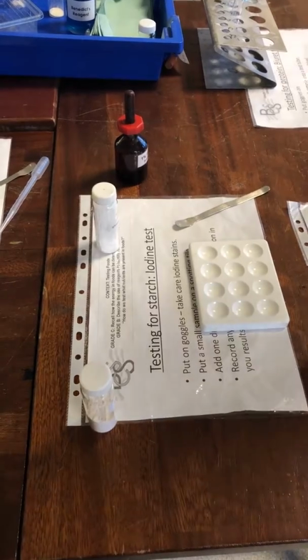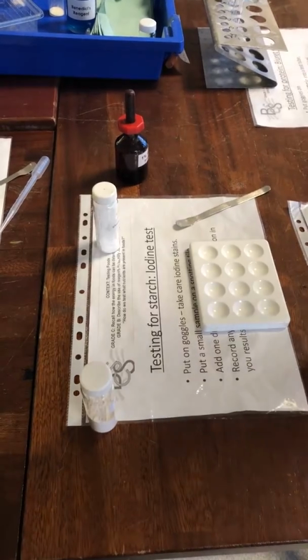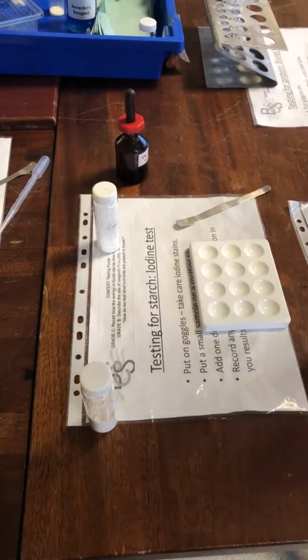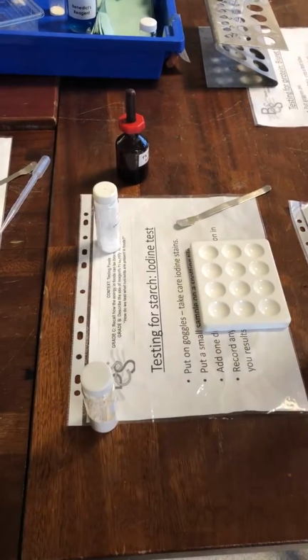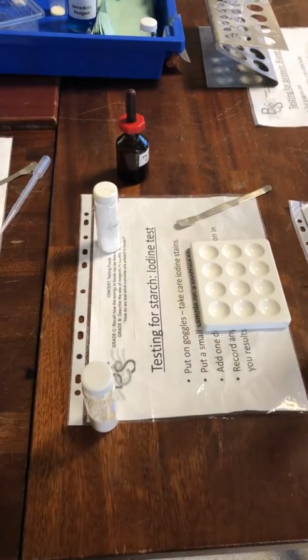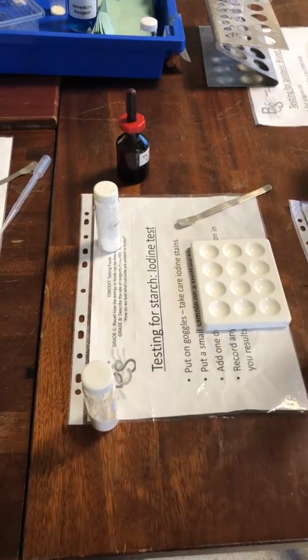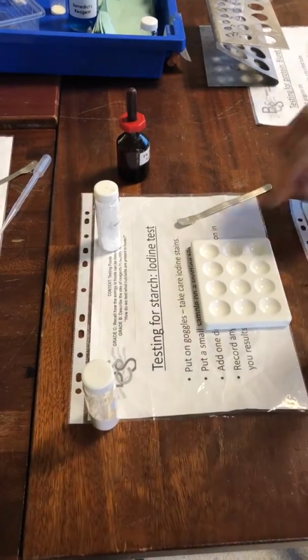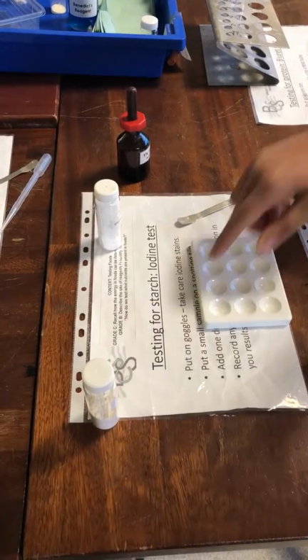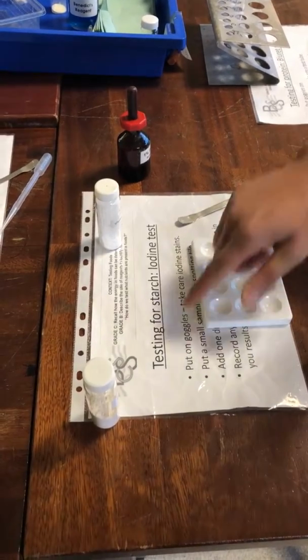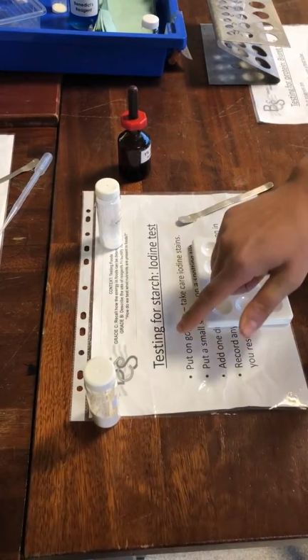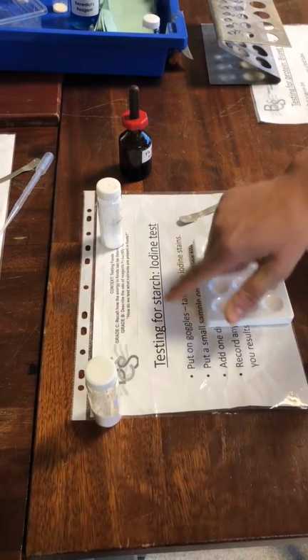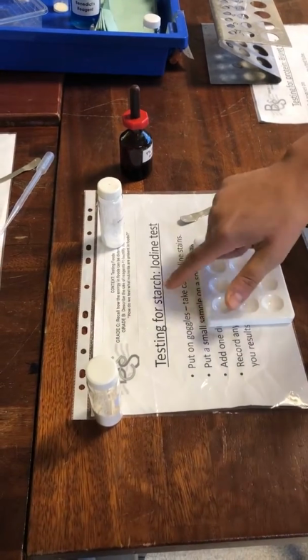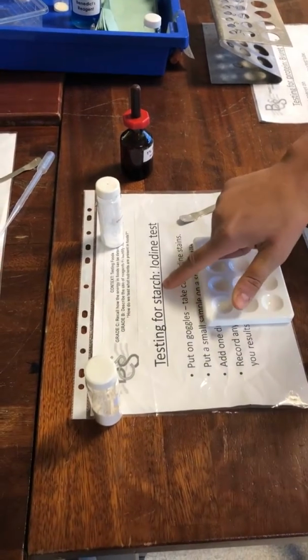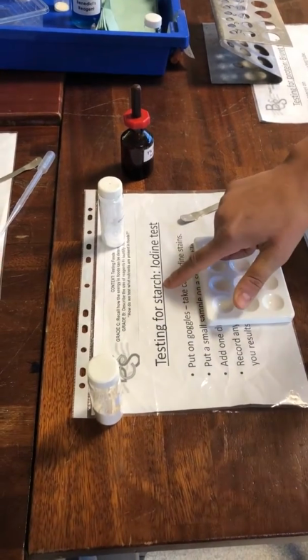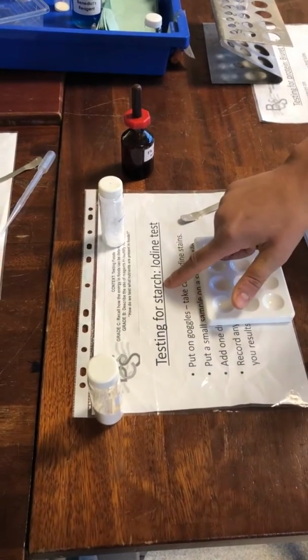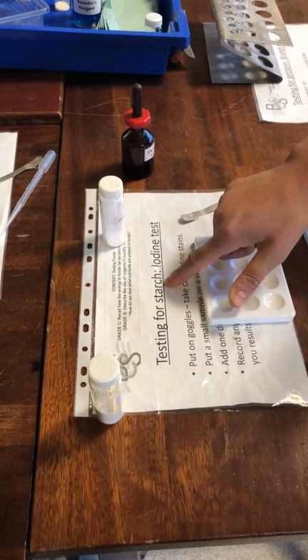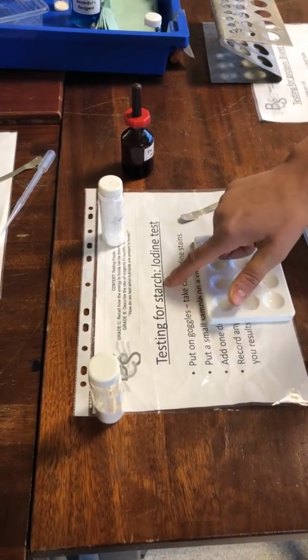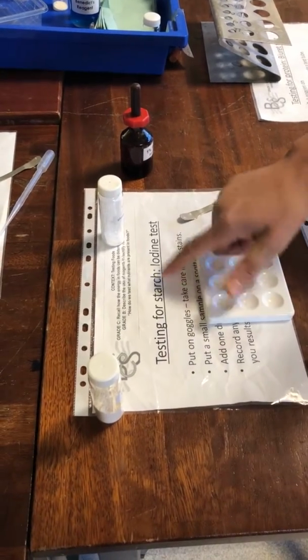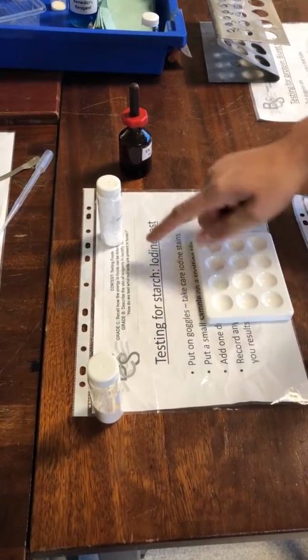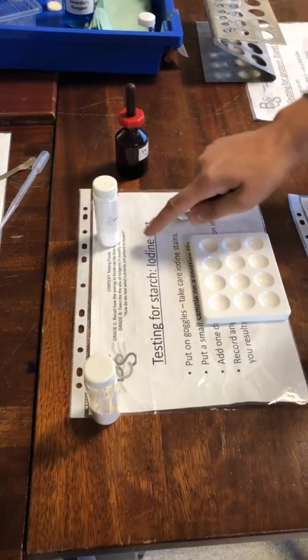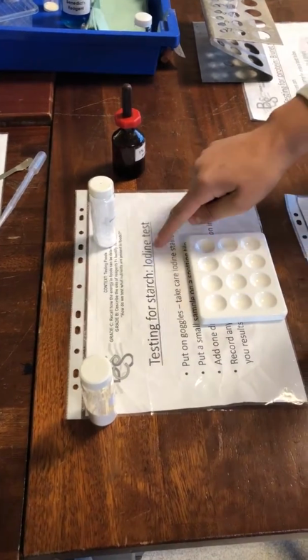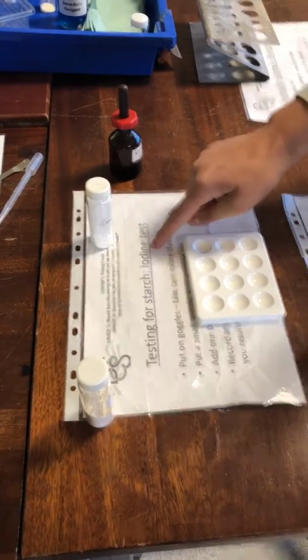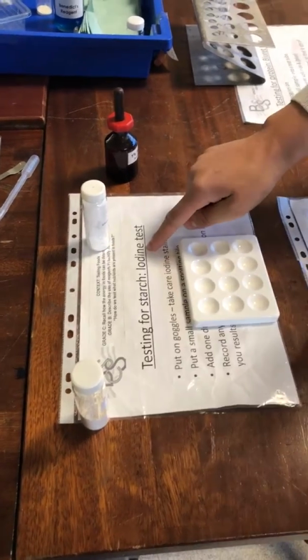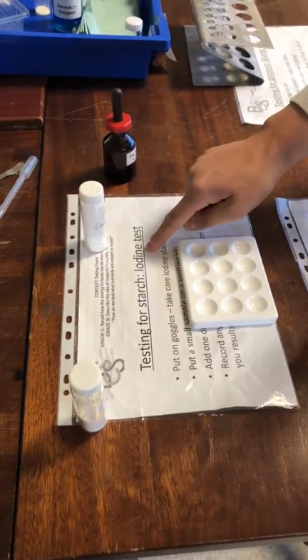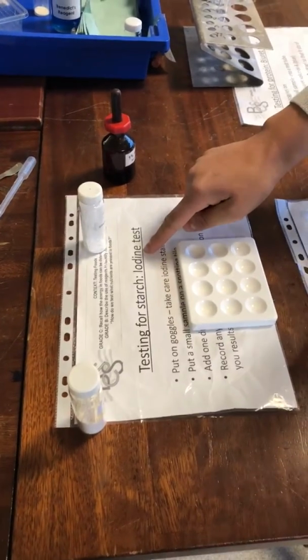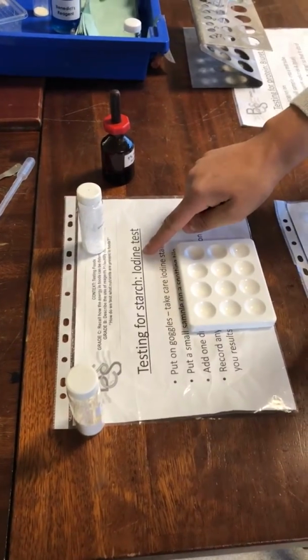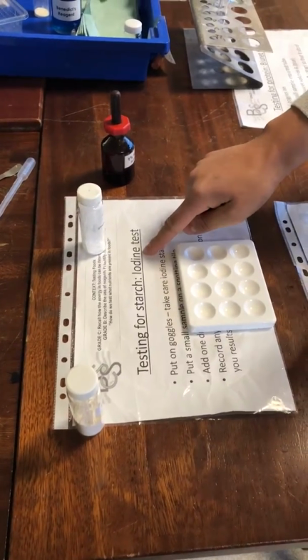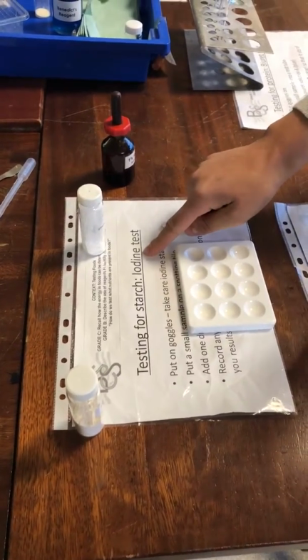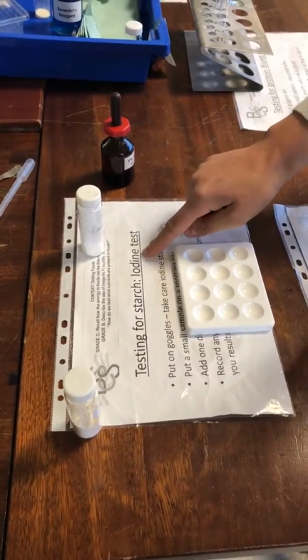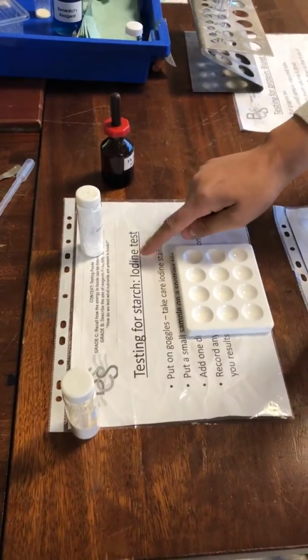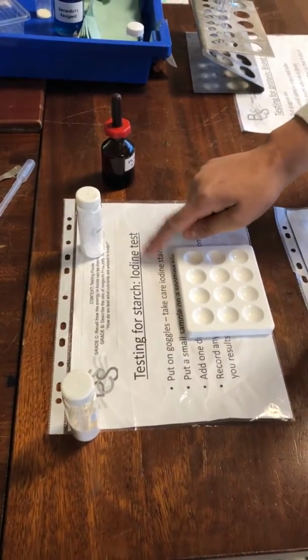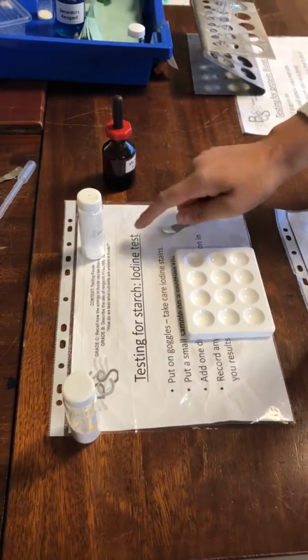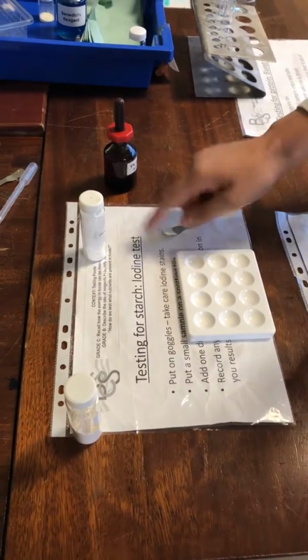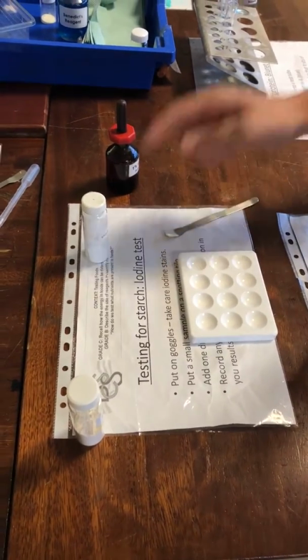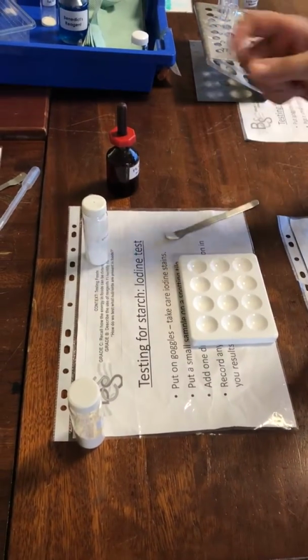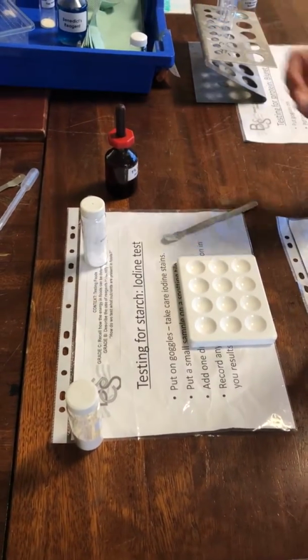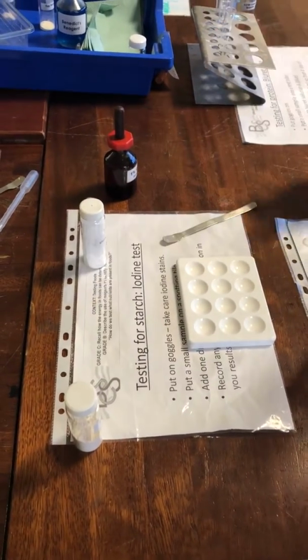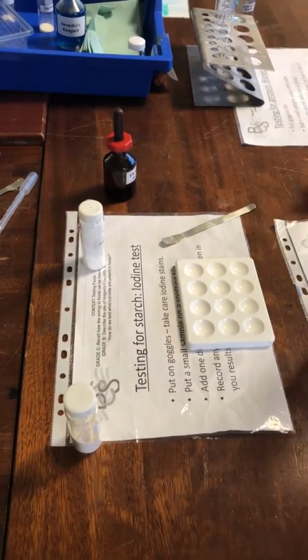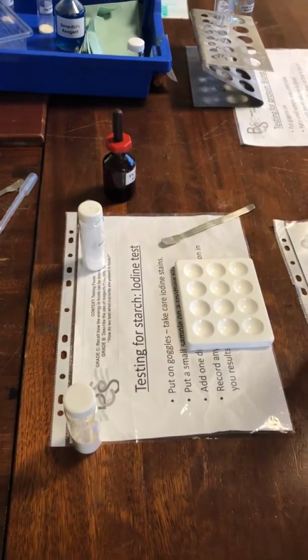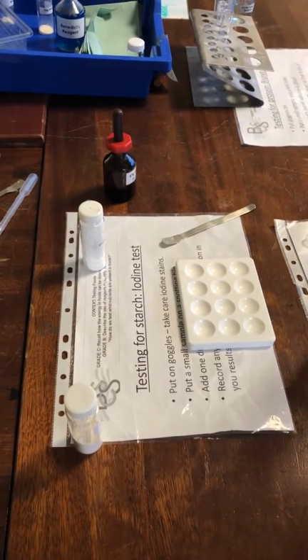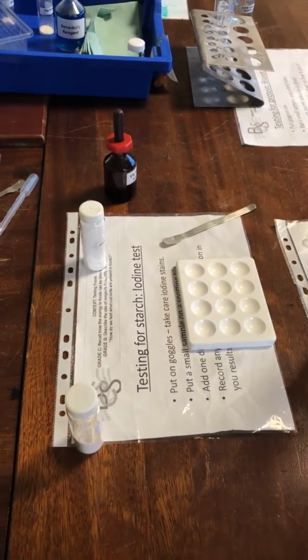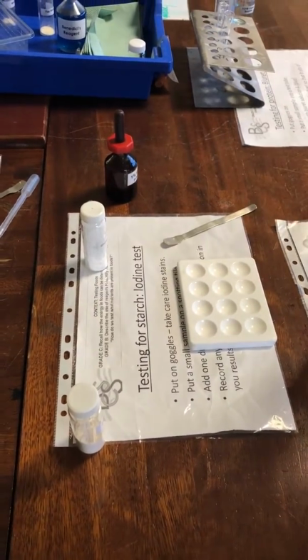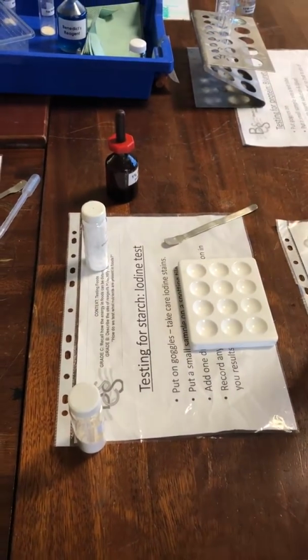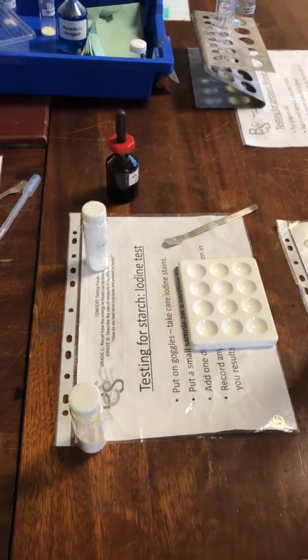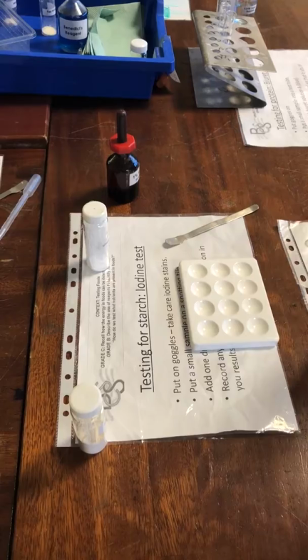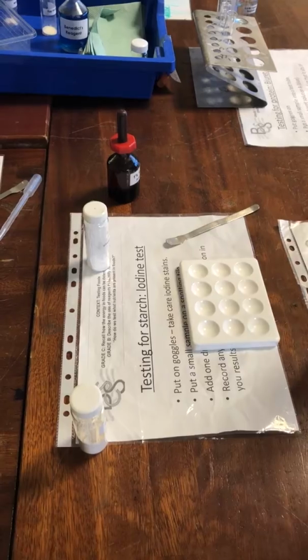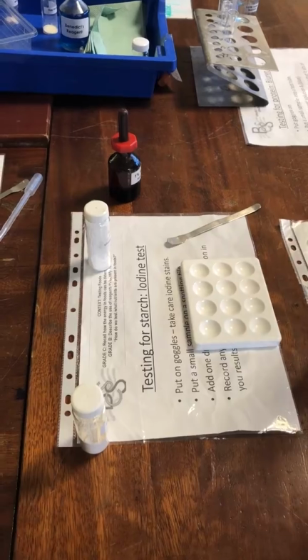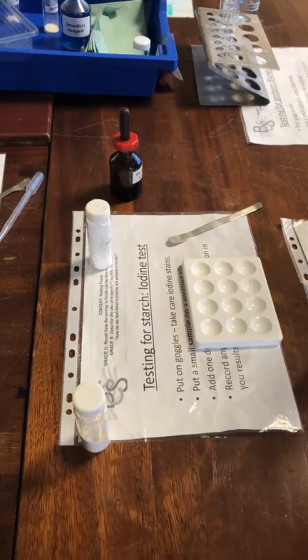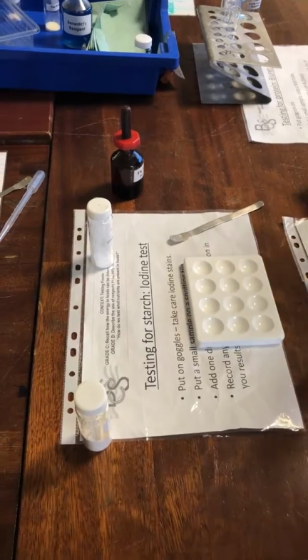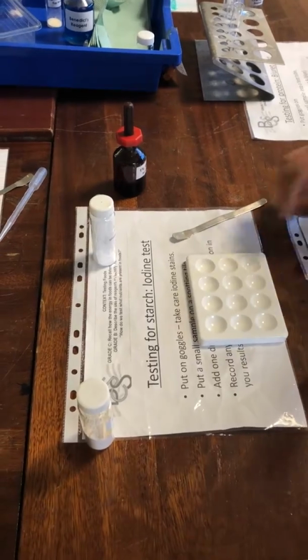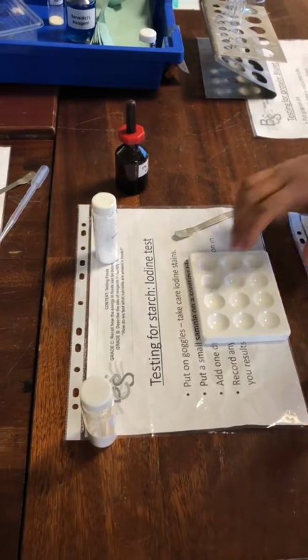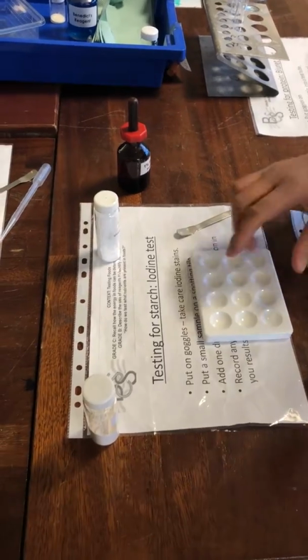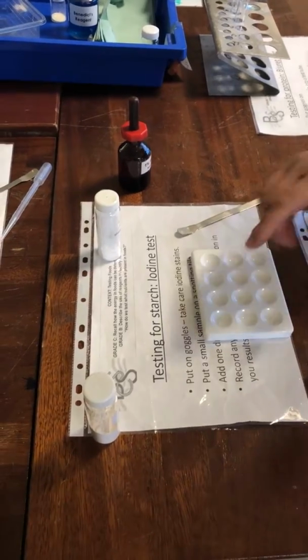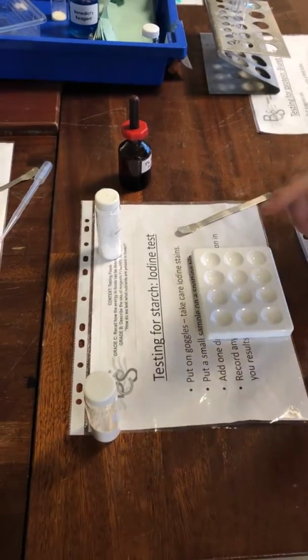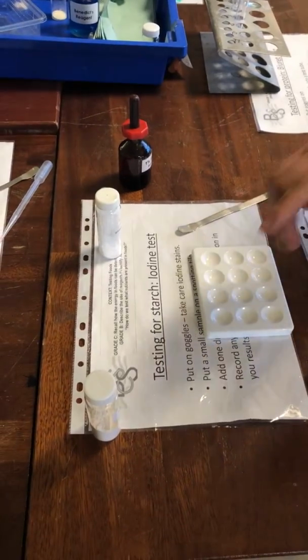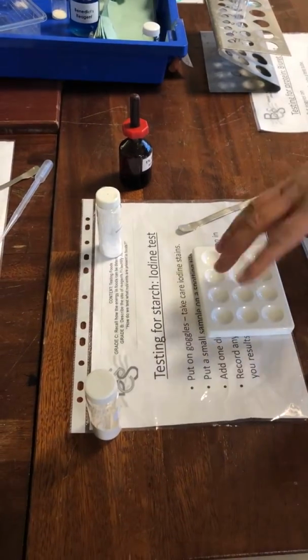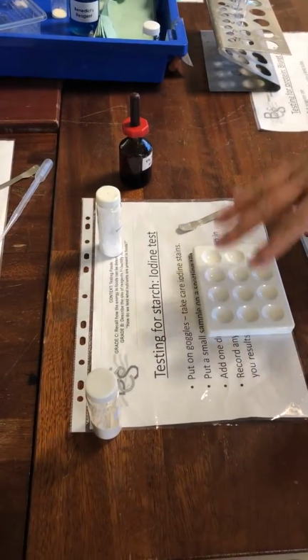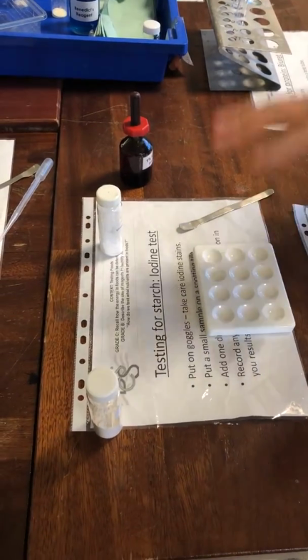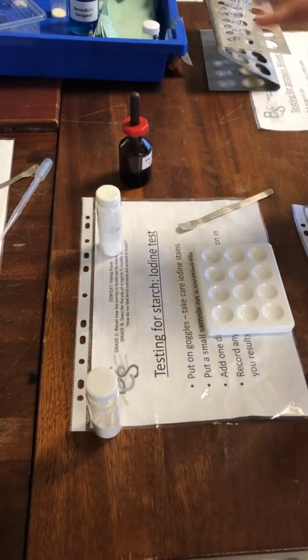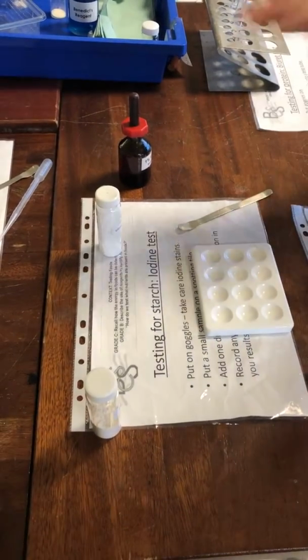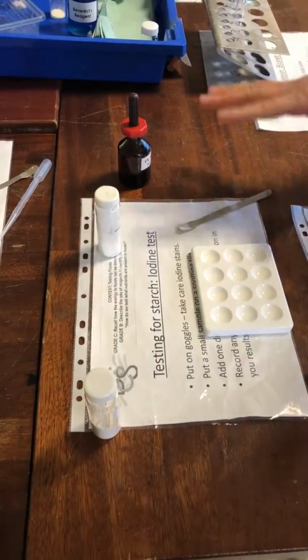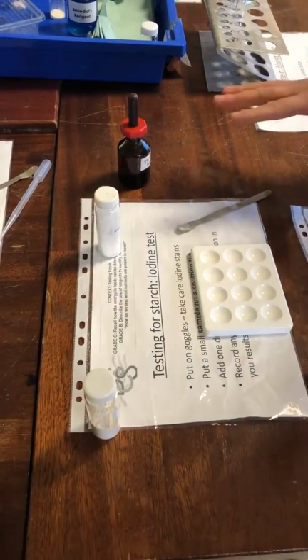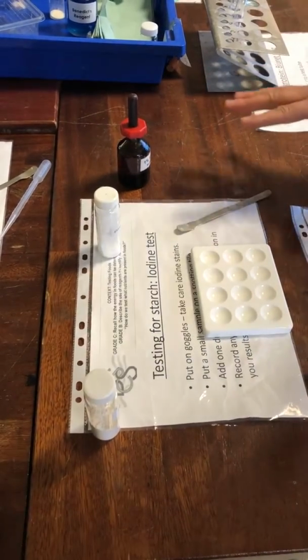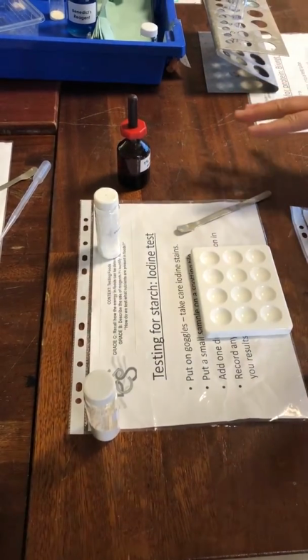So now we're going to be testing for starch using iodine, so it's known as the iodine test. We want to make sure we've got goggles.